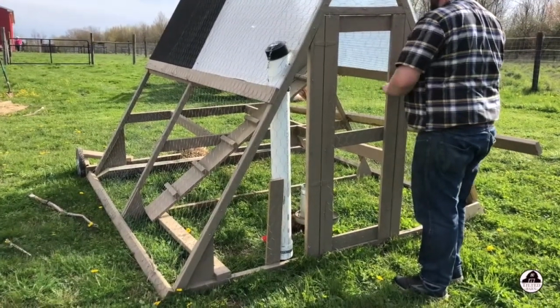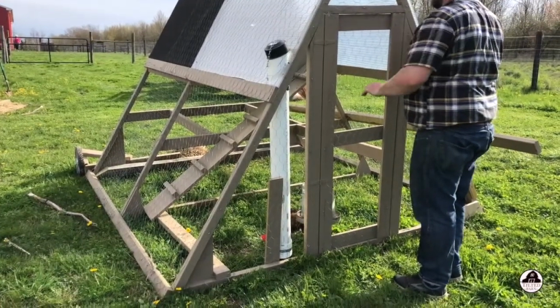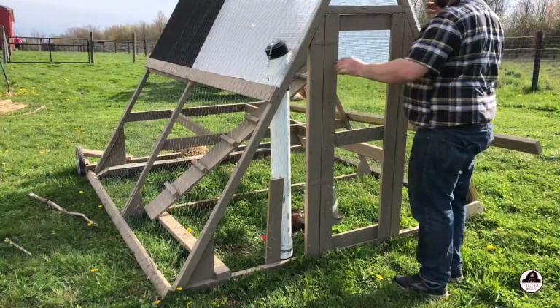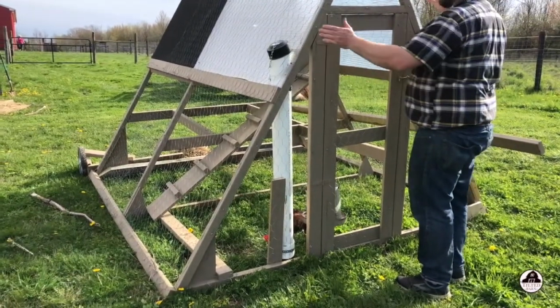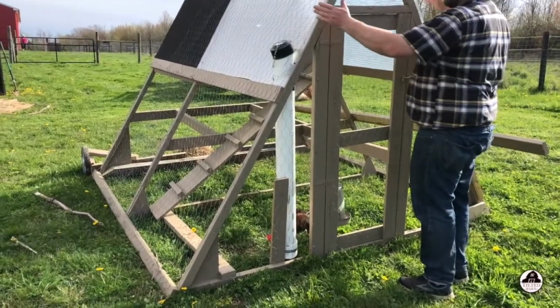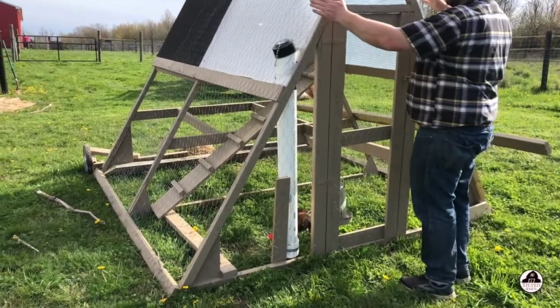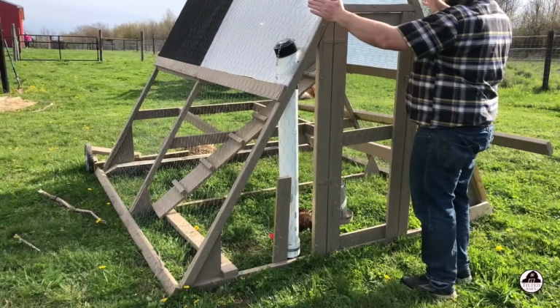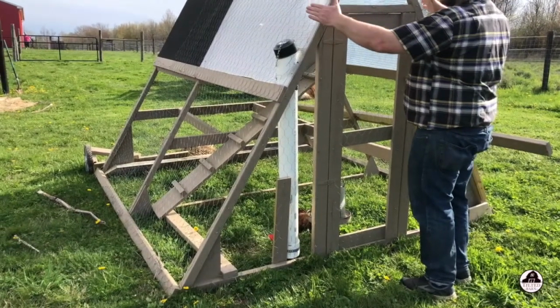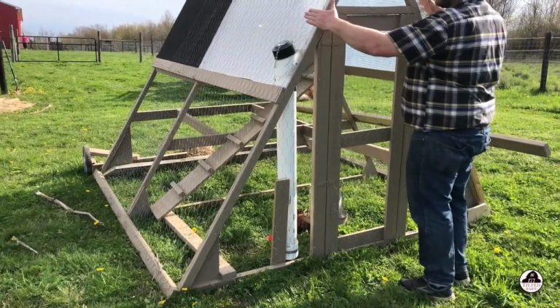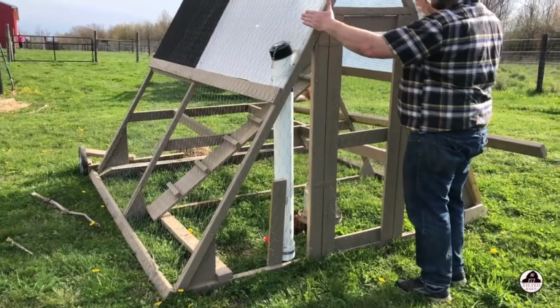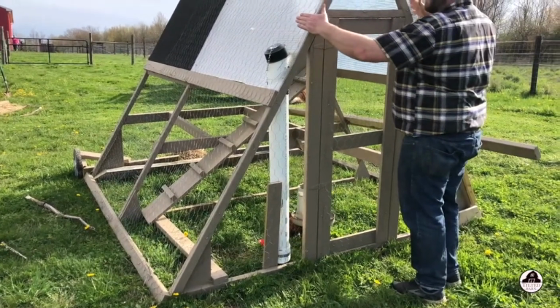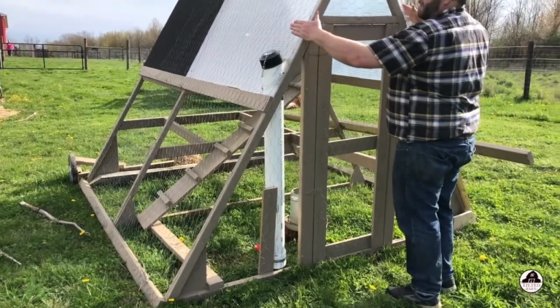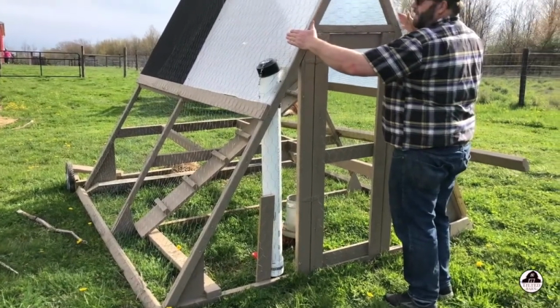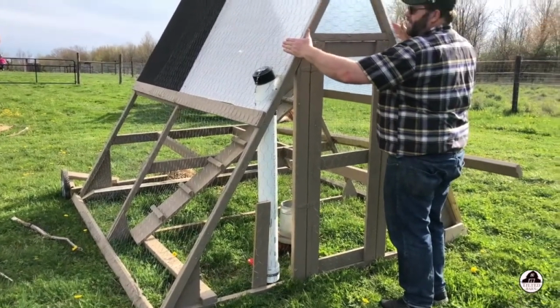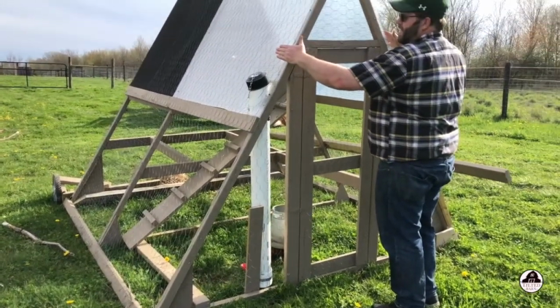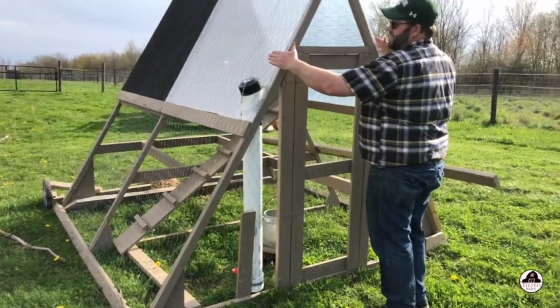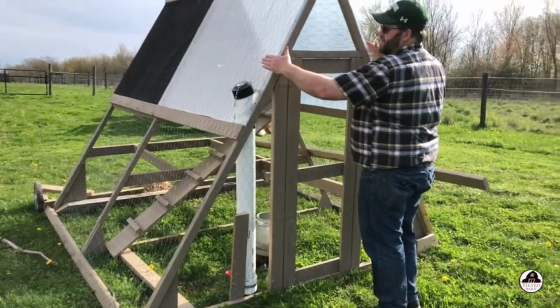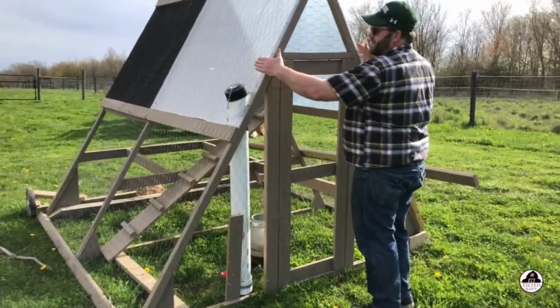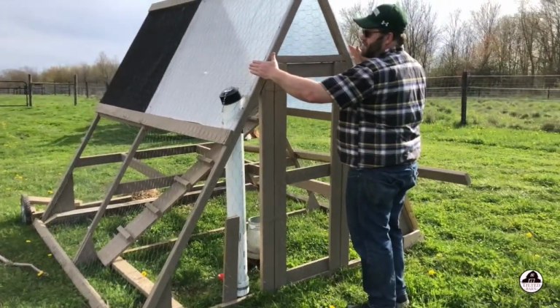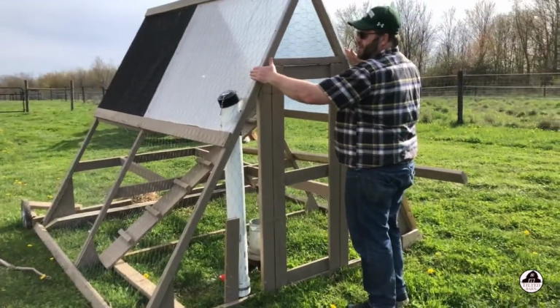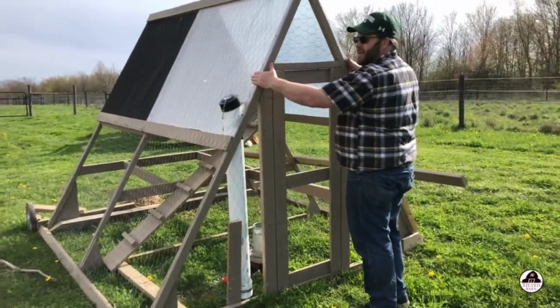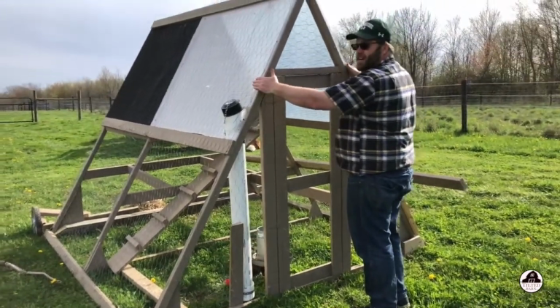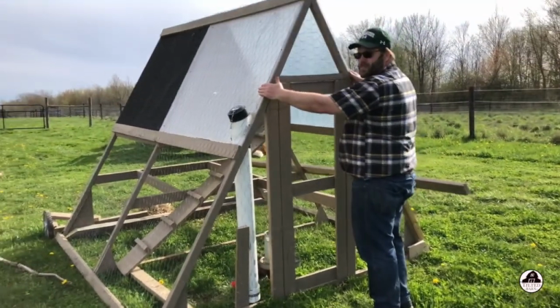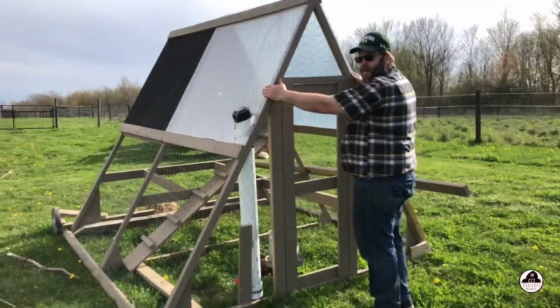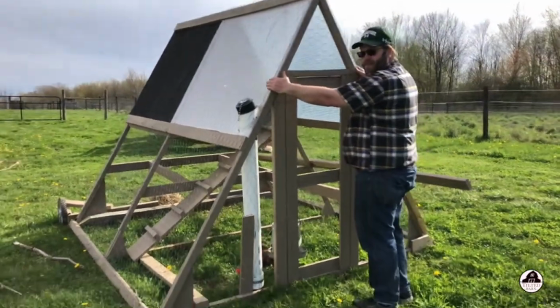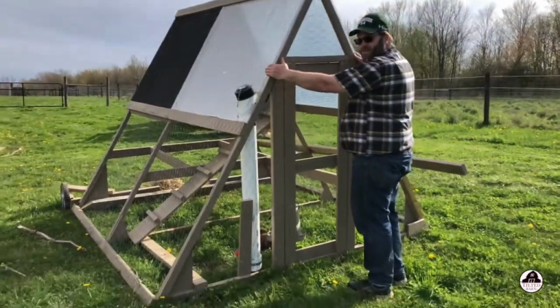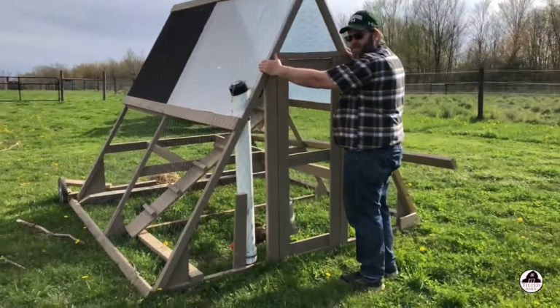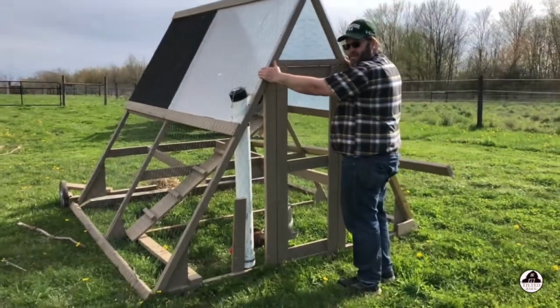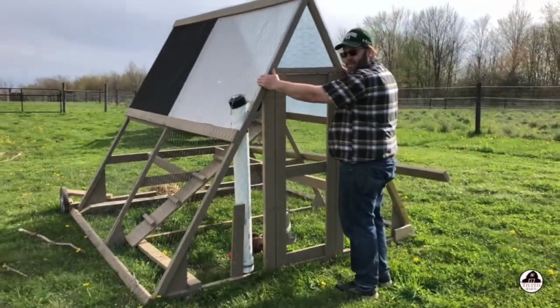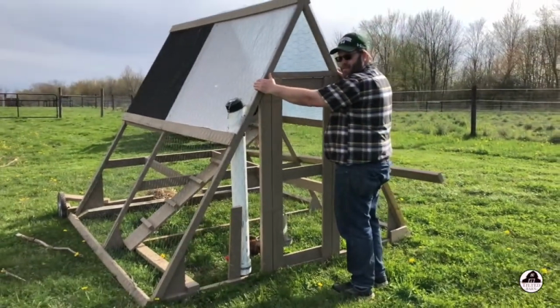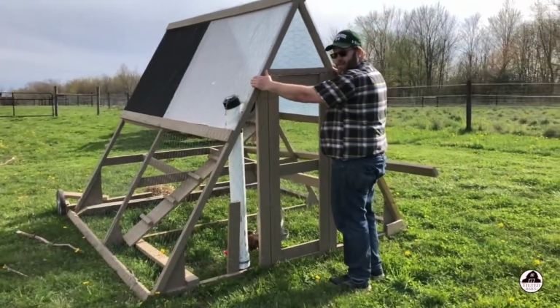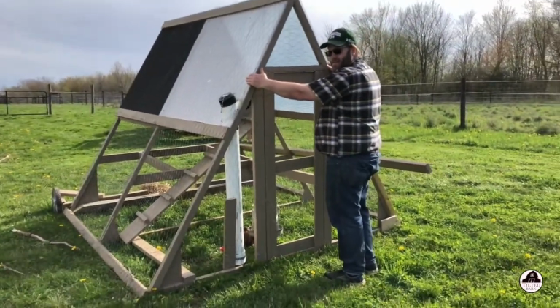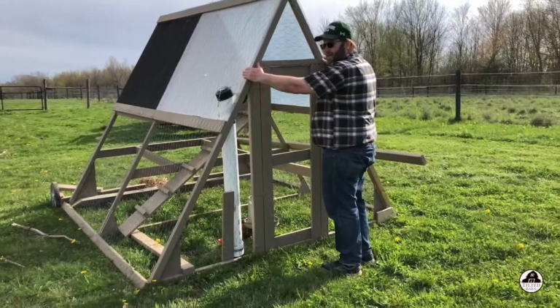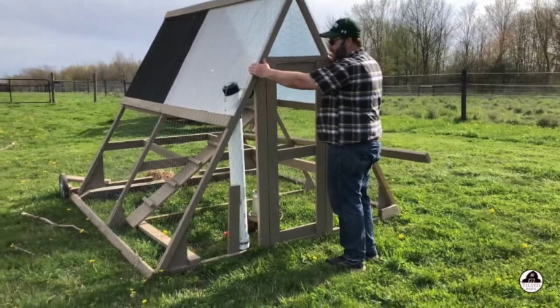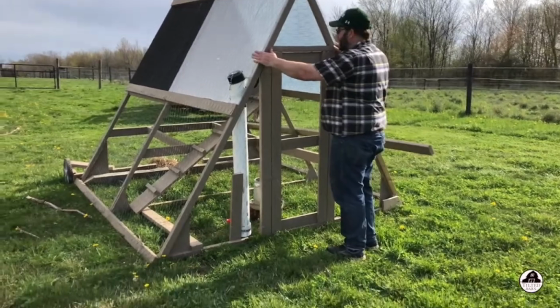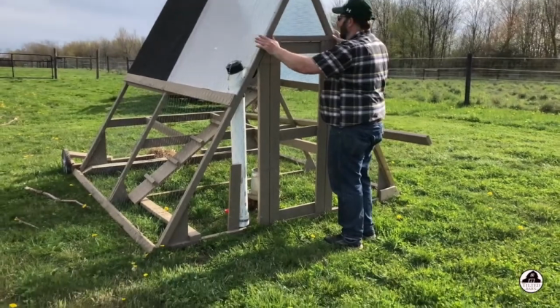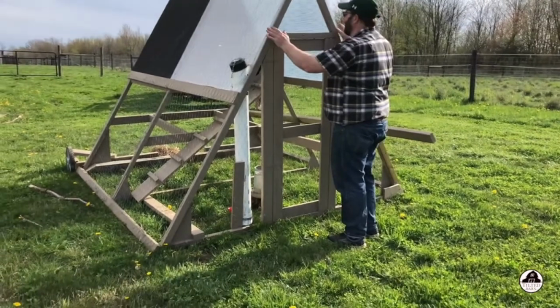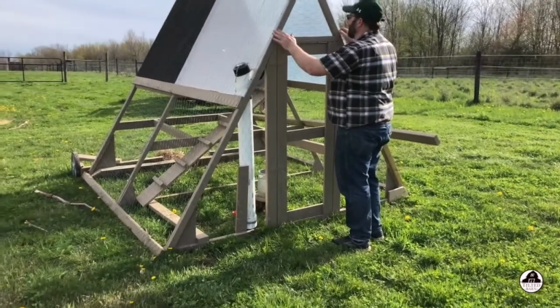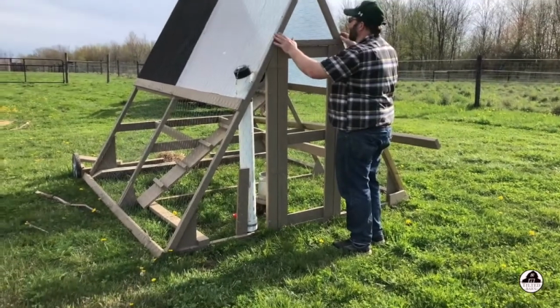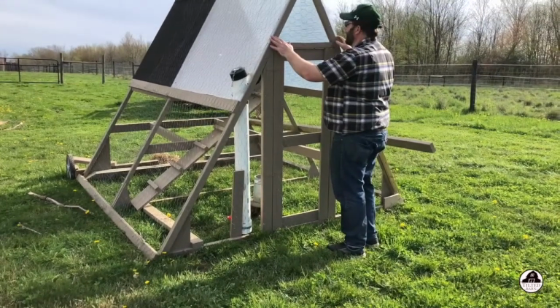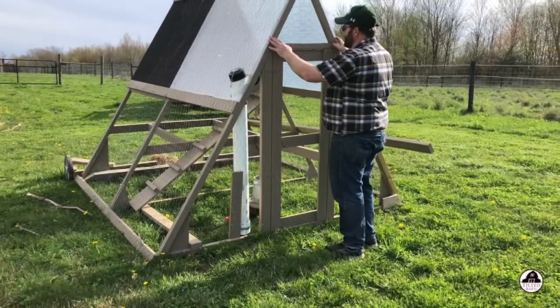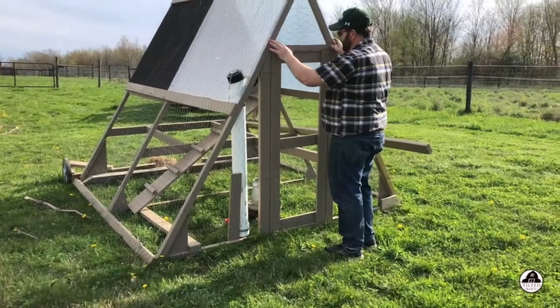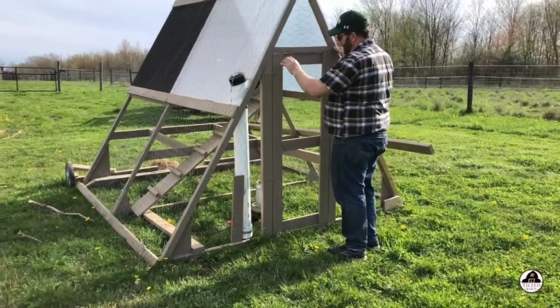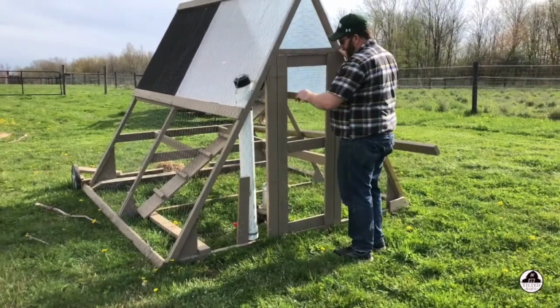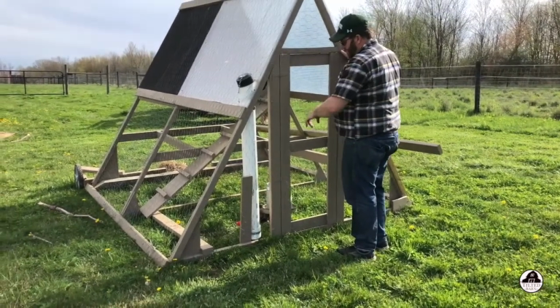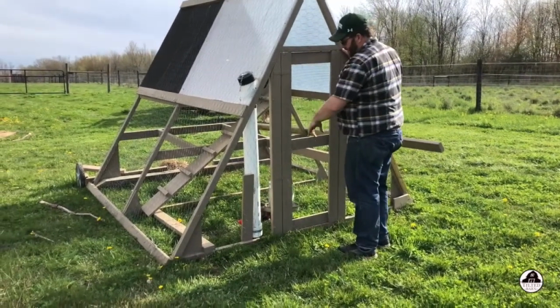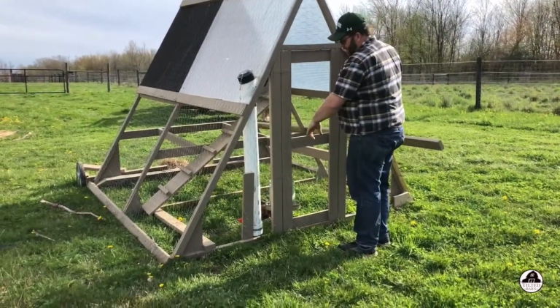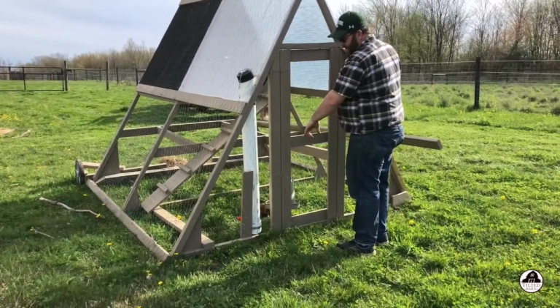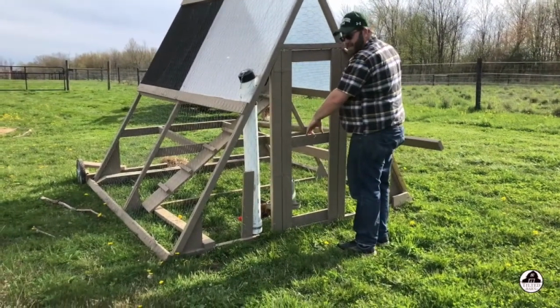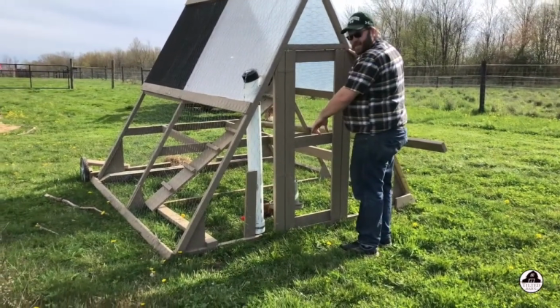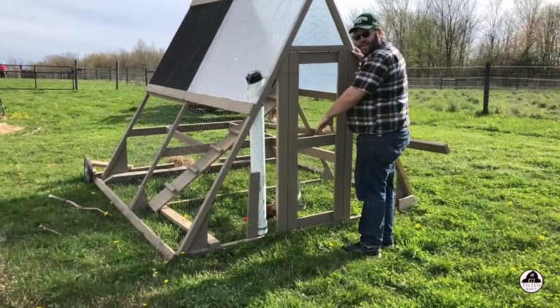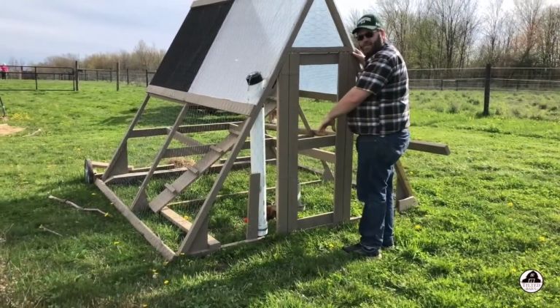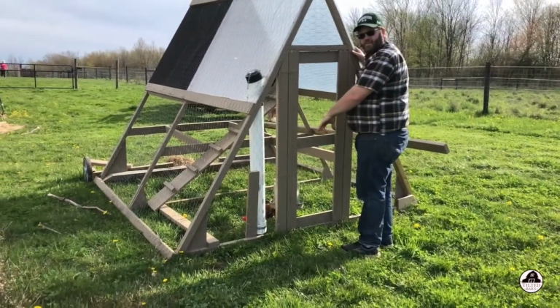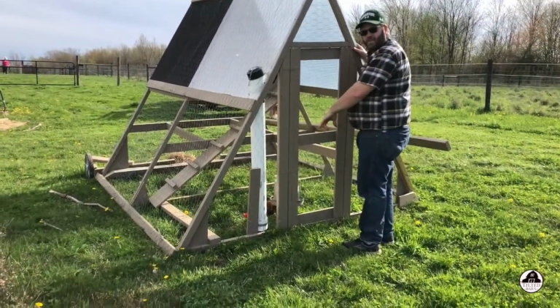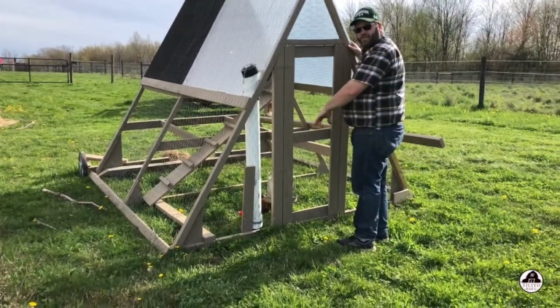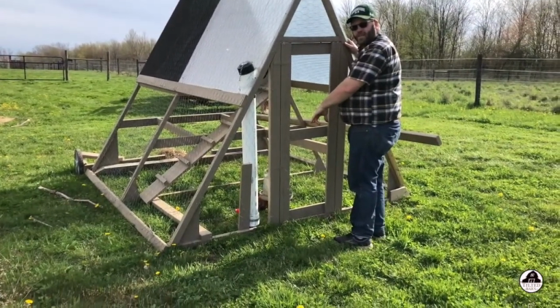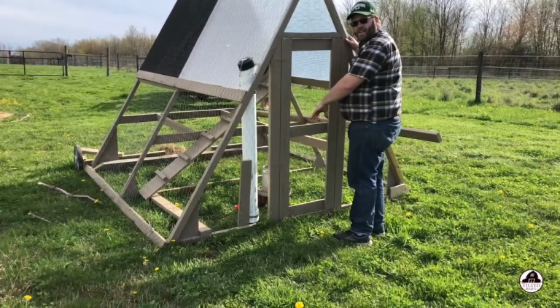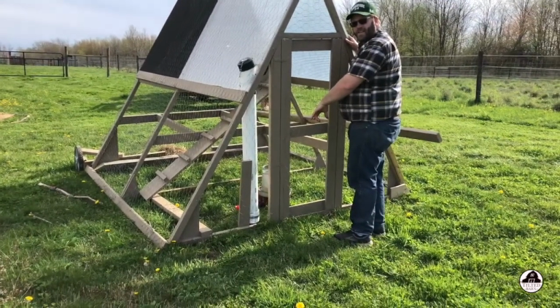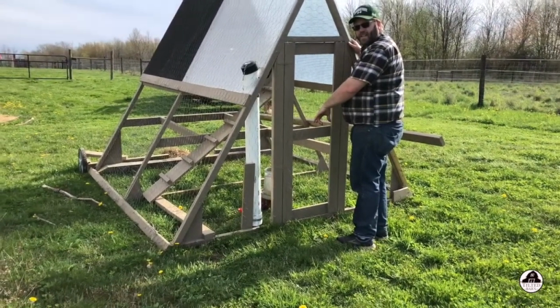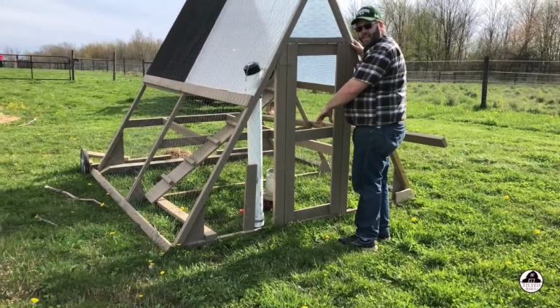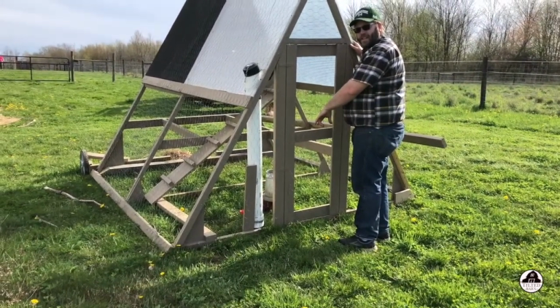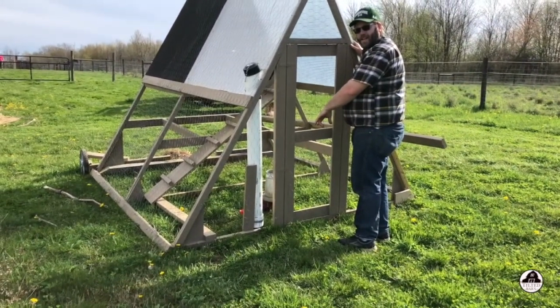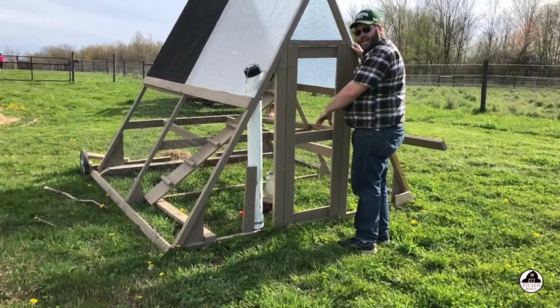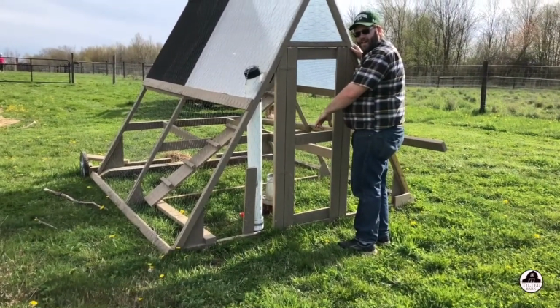This is another modification — these are greenhouse panels. That way if it rains really hard, my grain doesn't get anything in it.